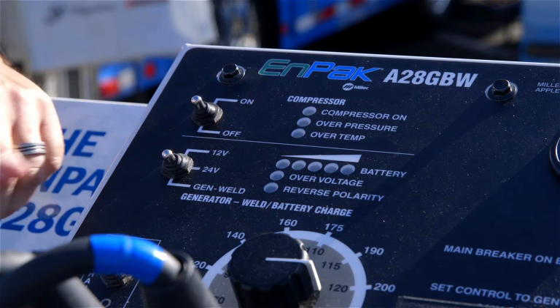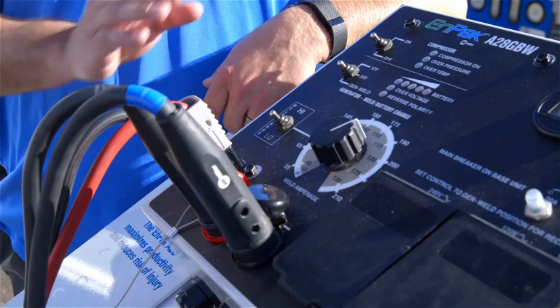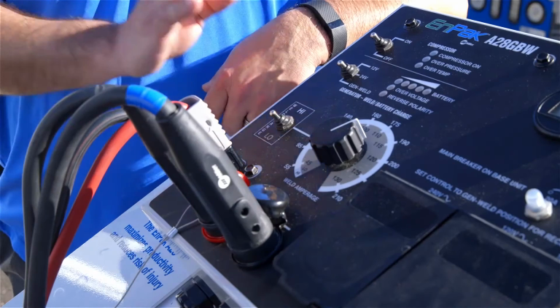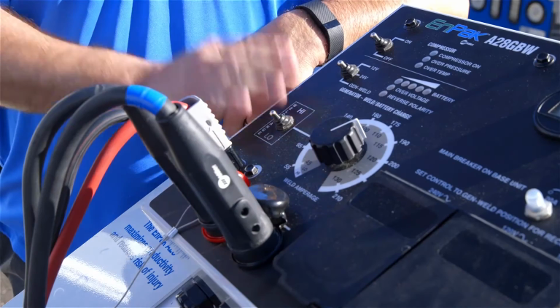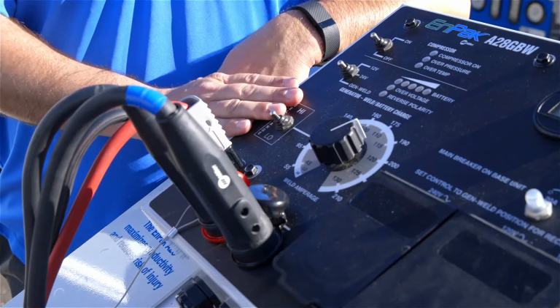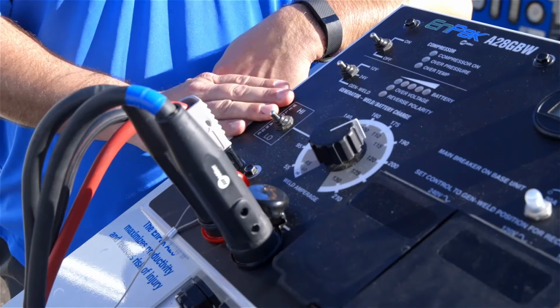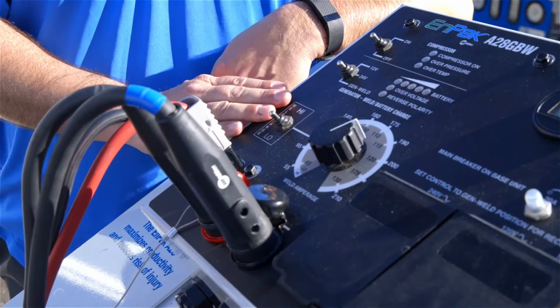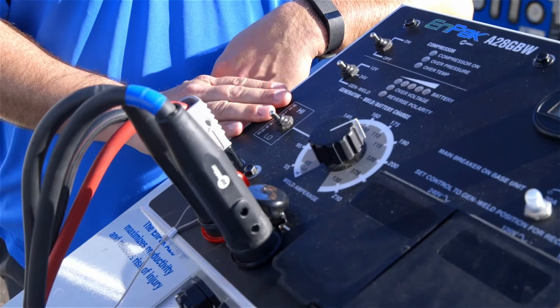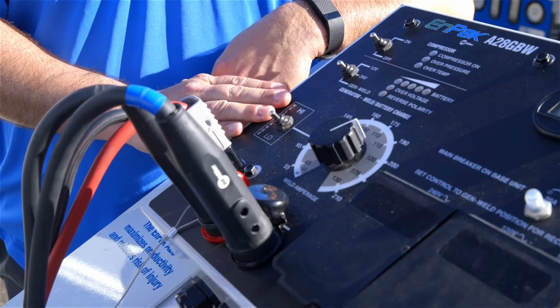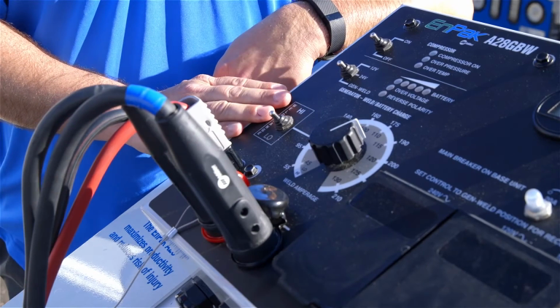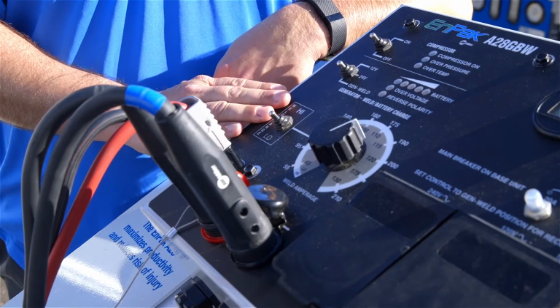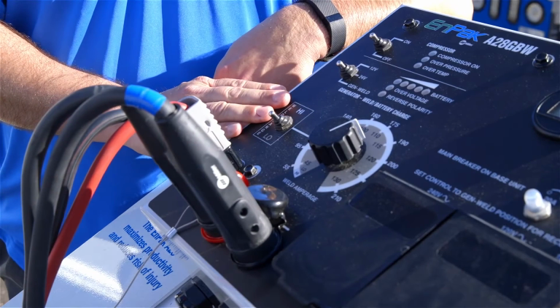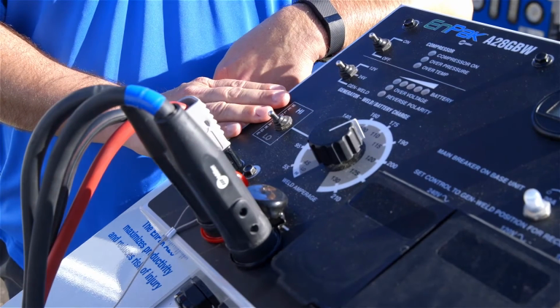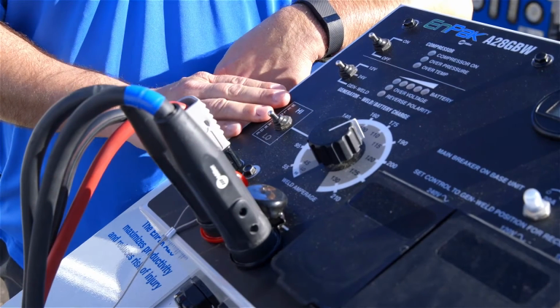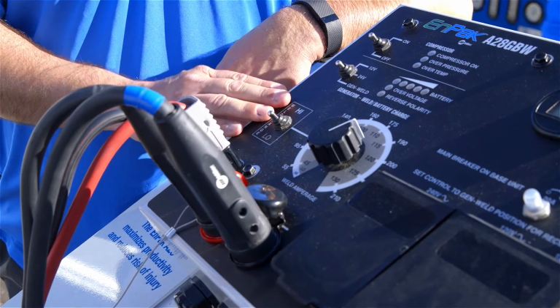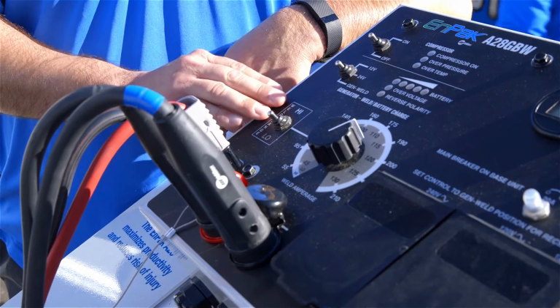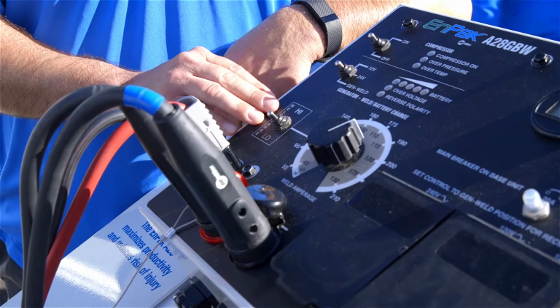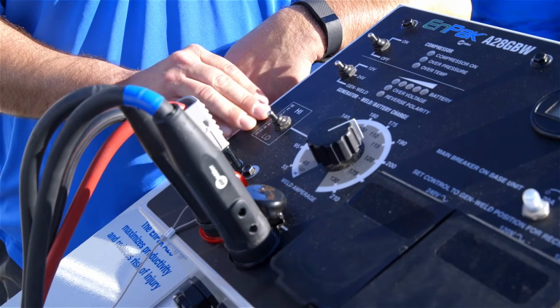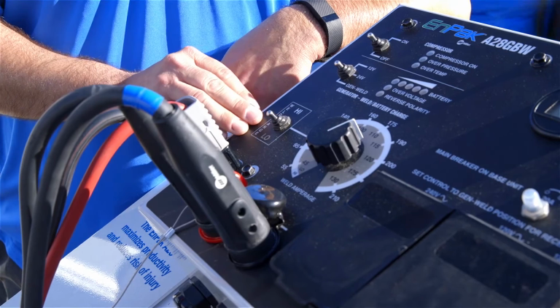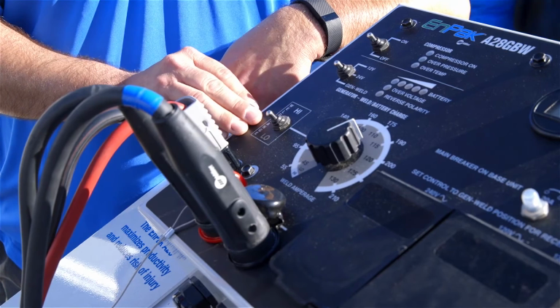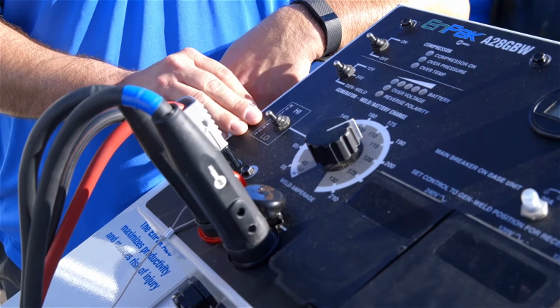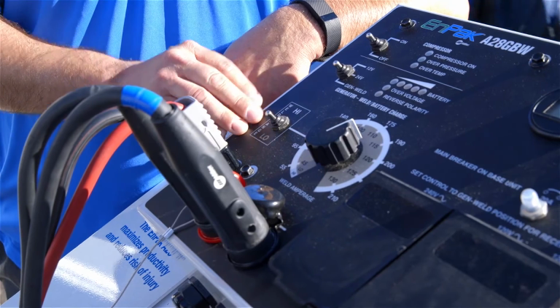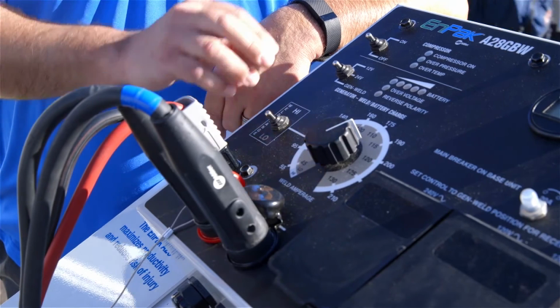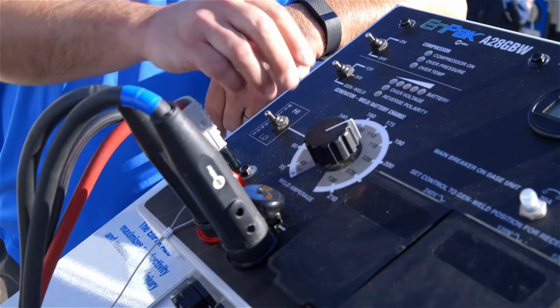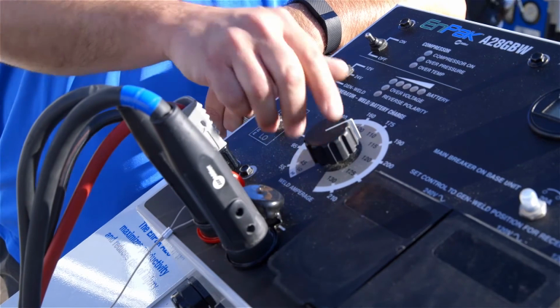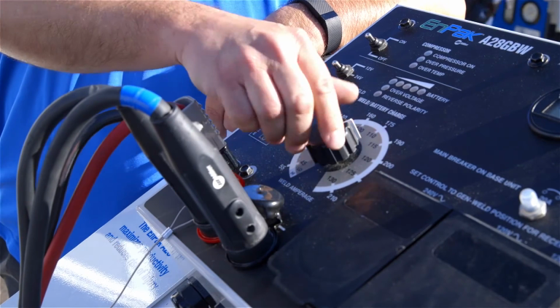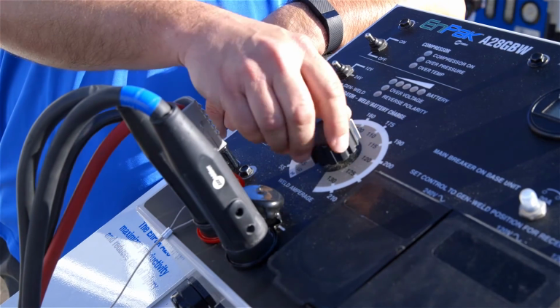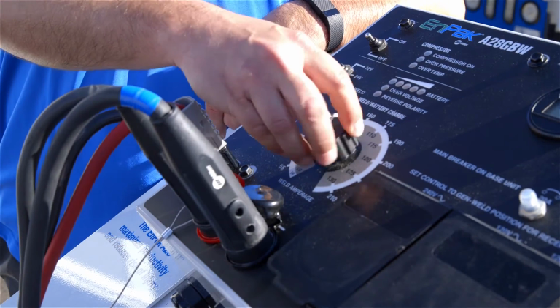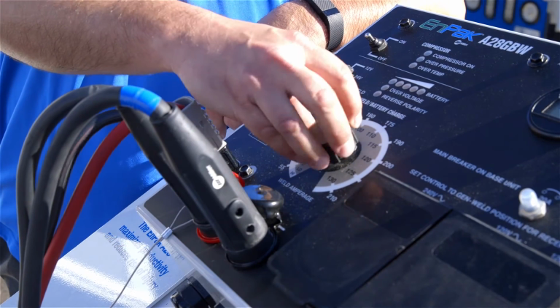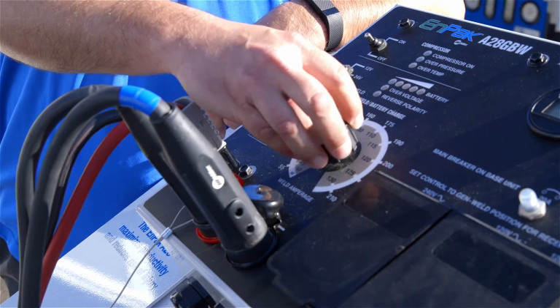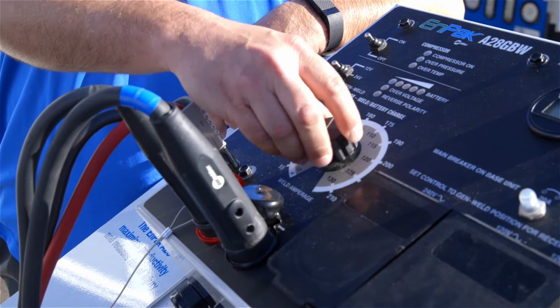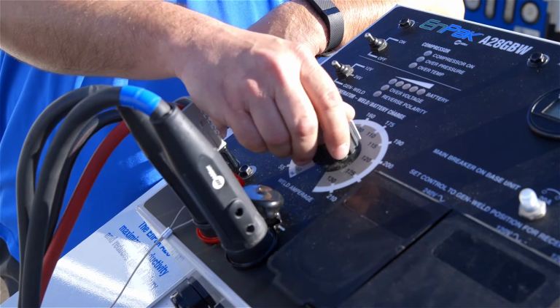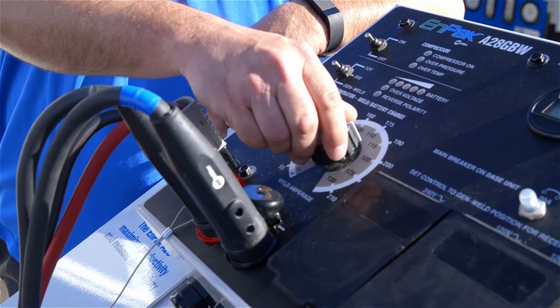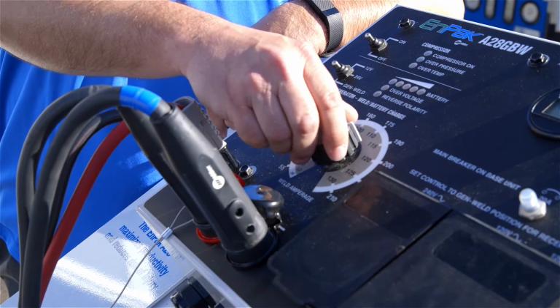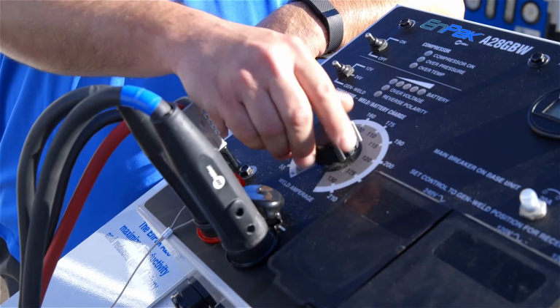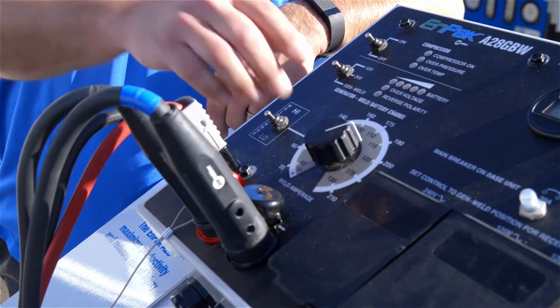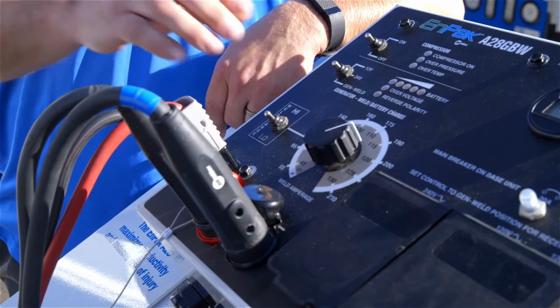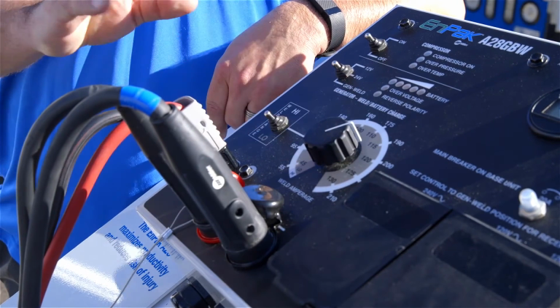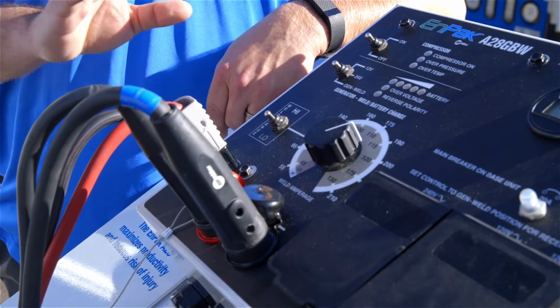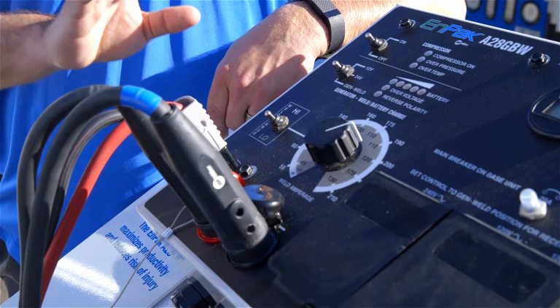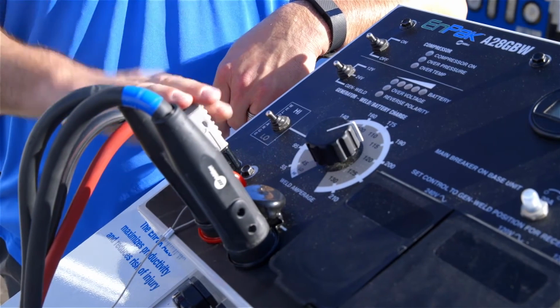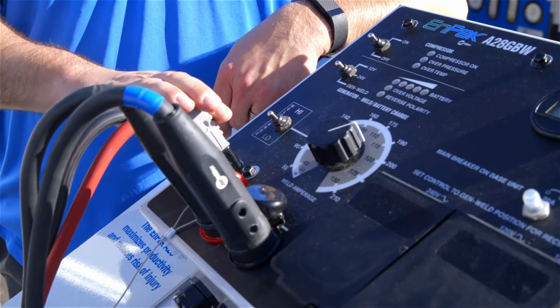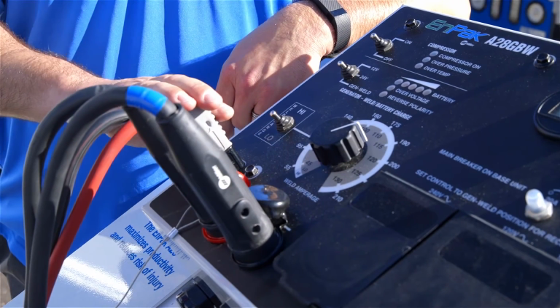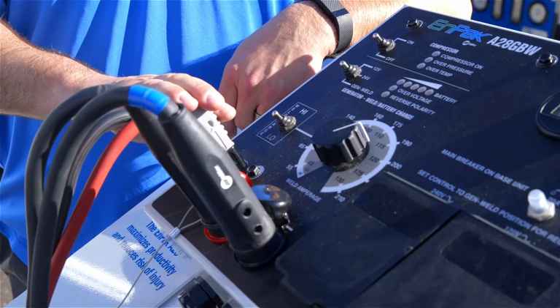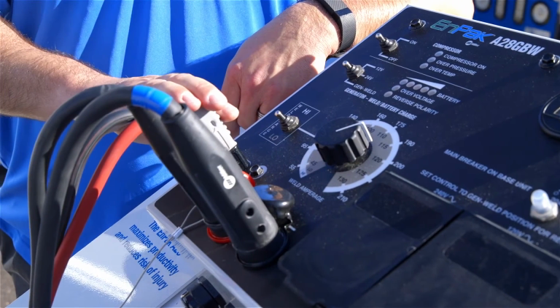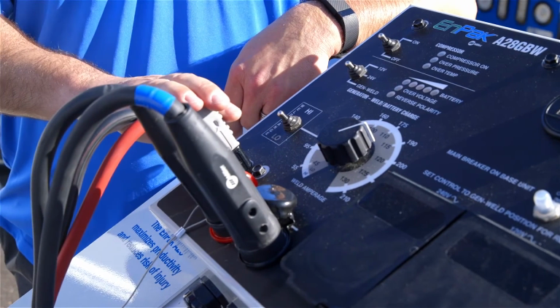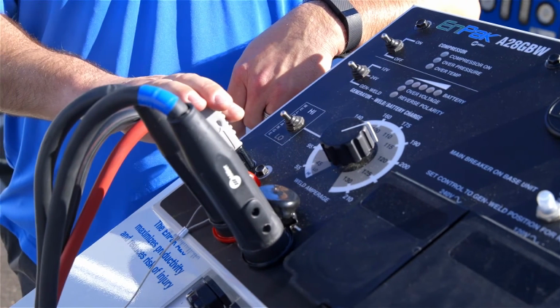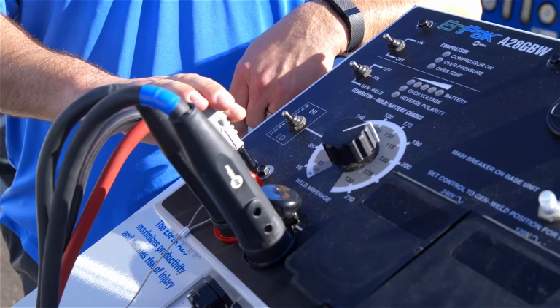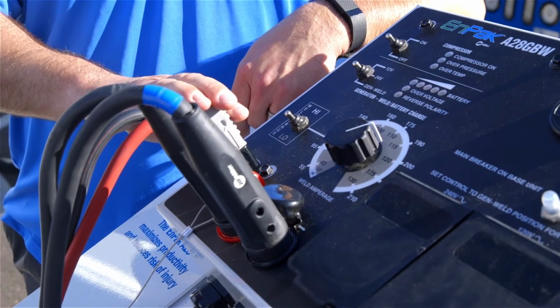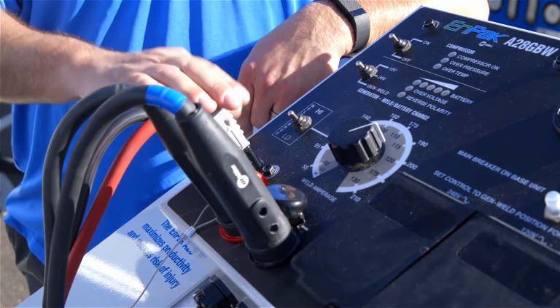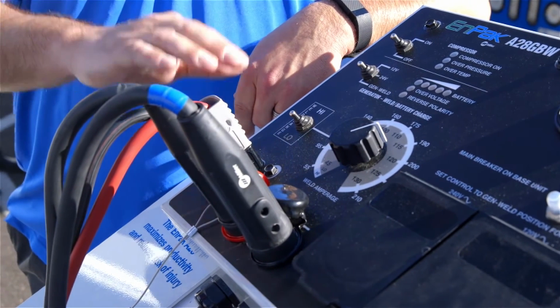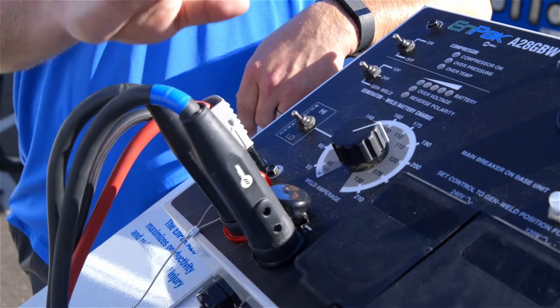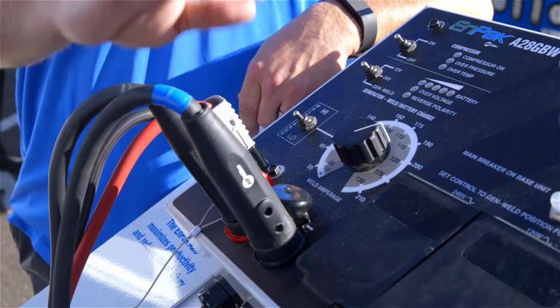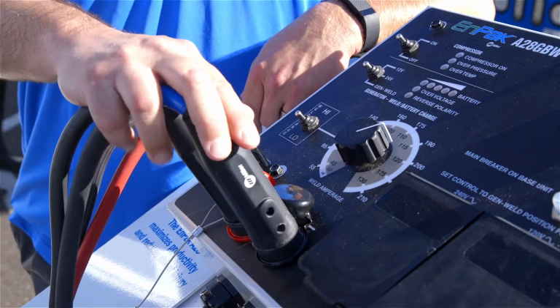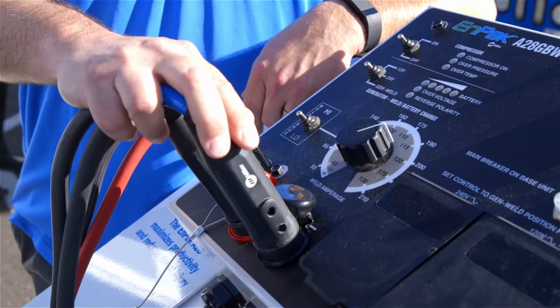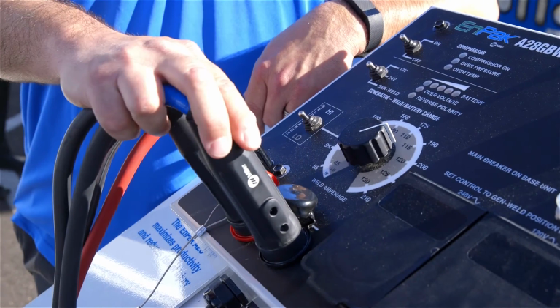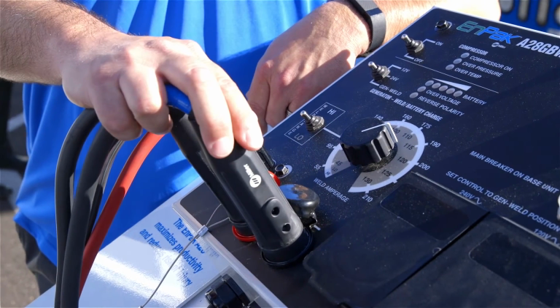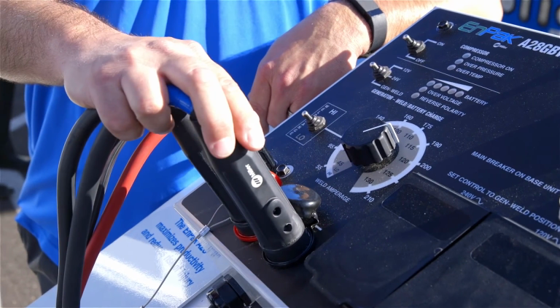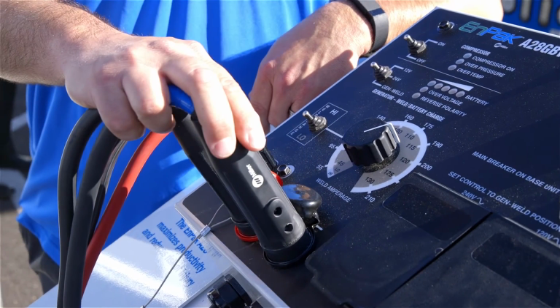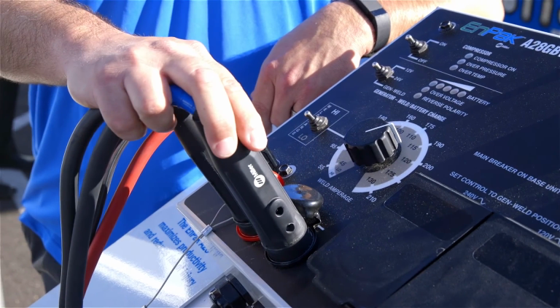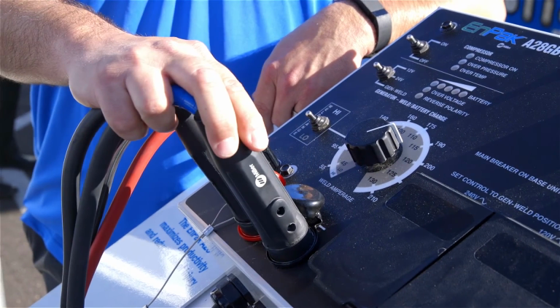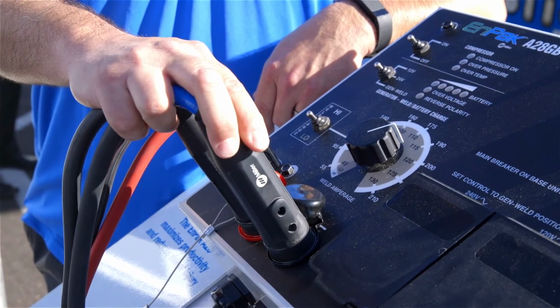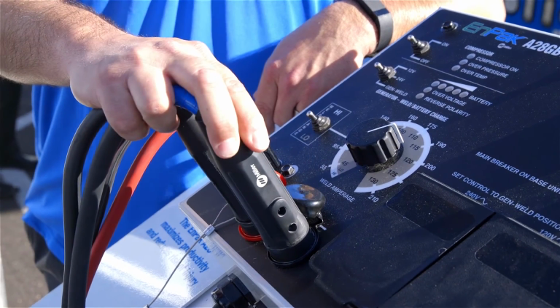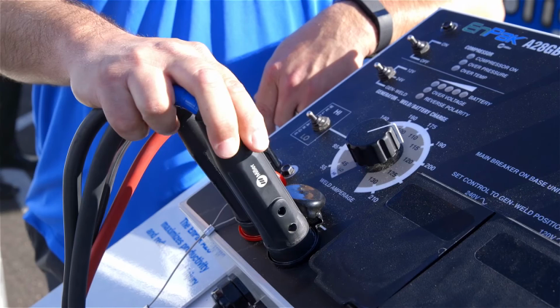We also have our weld controls here: high/low range and our amperage adjustment. We have our battery charge hookup and our weld point hookups.